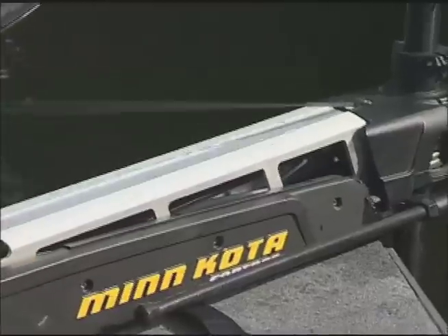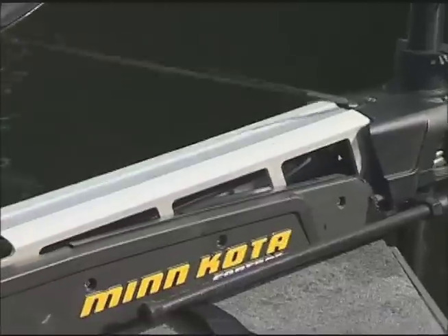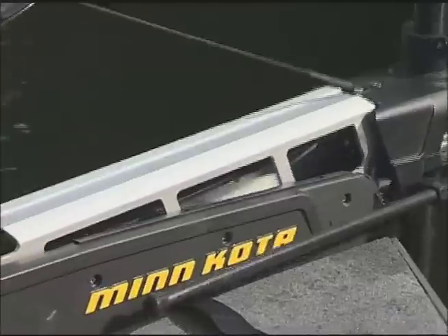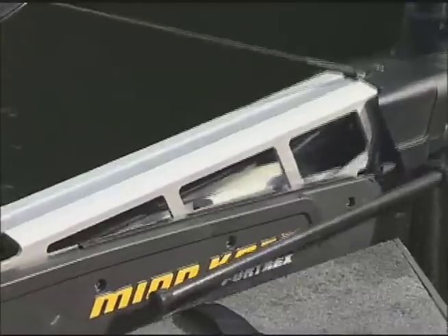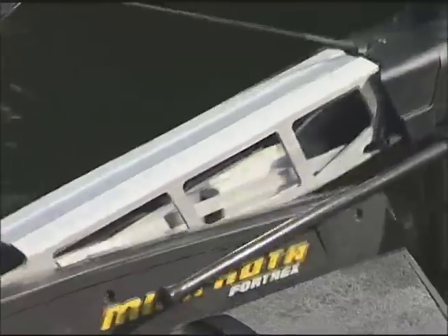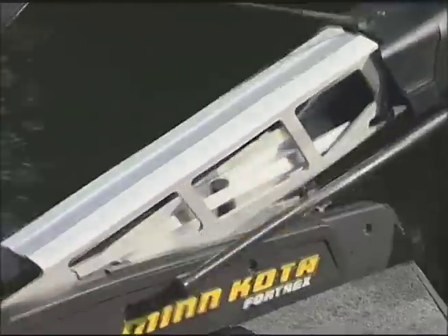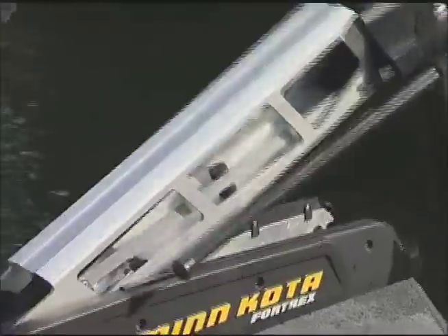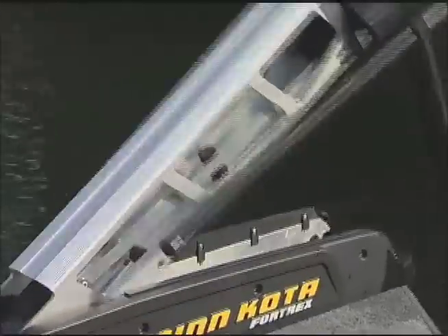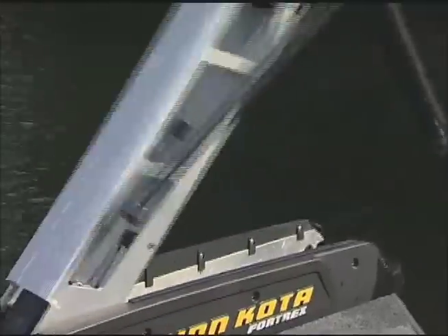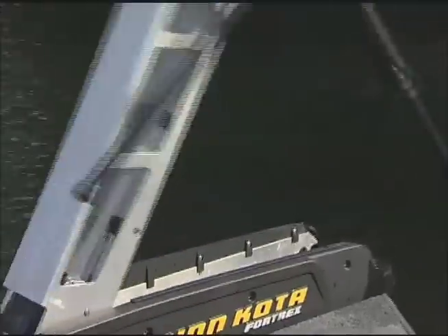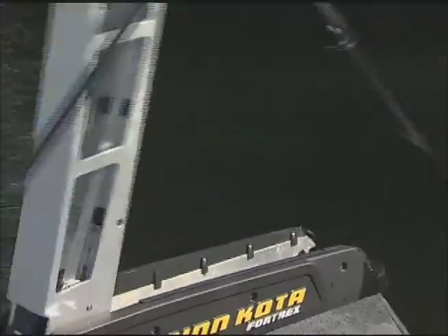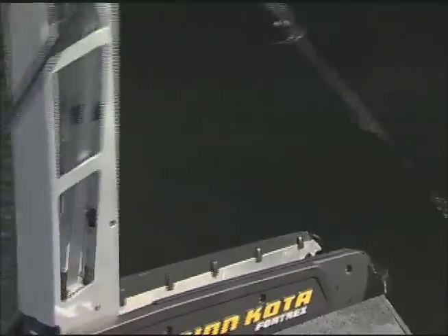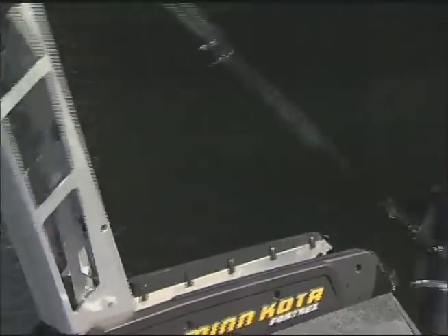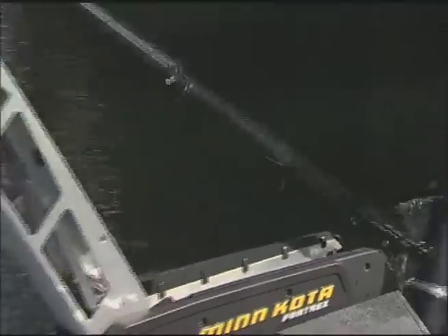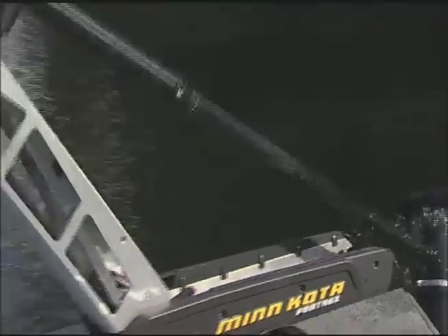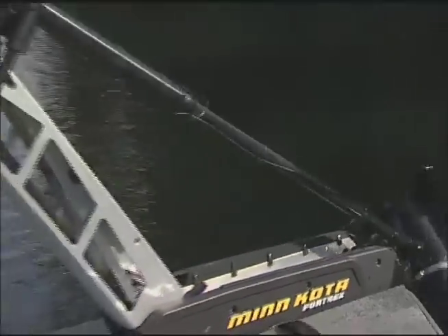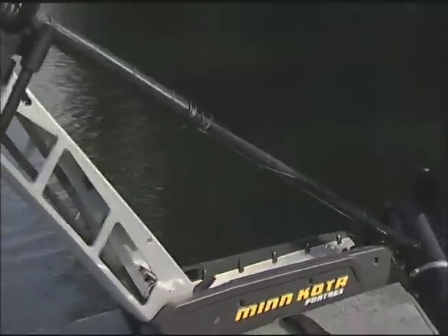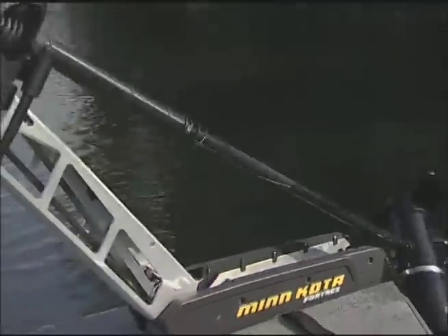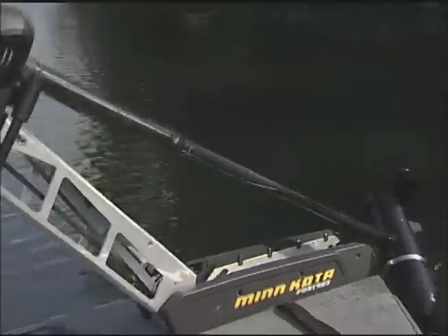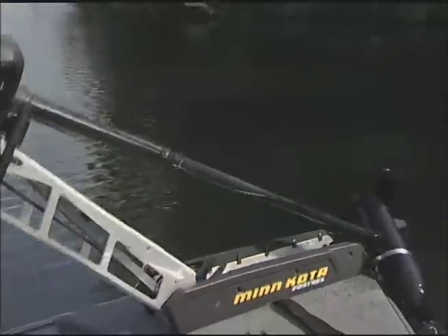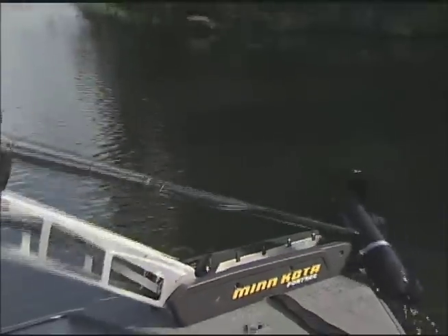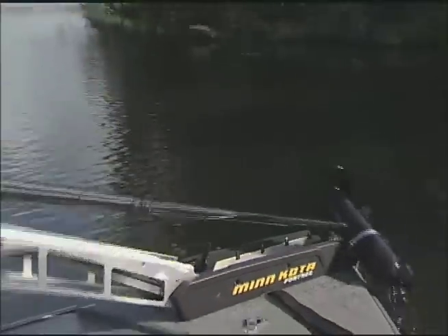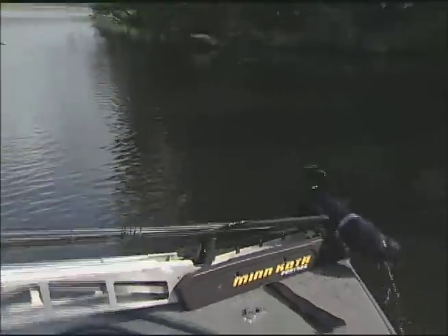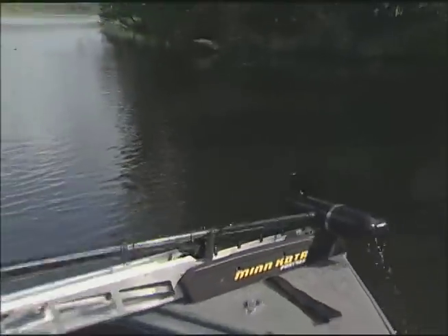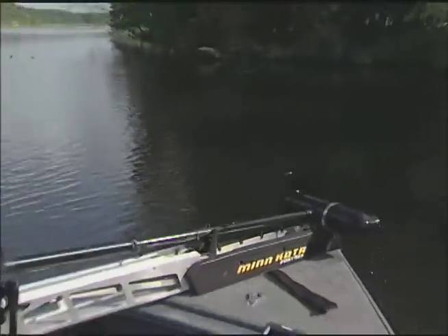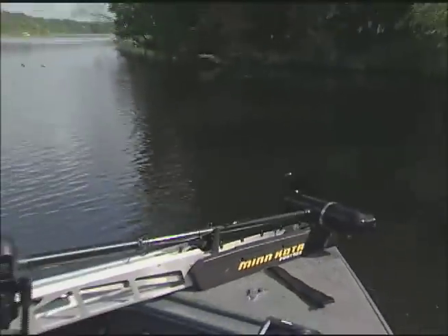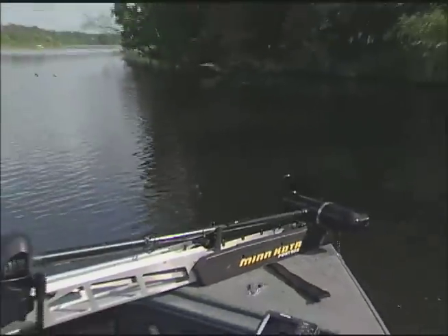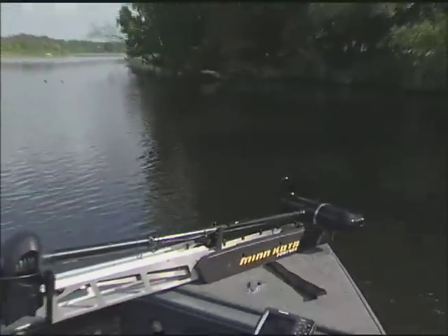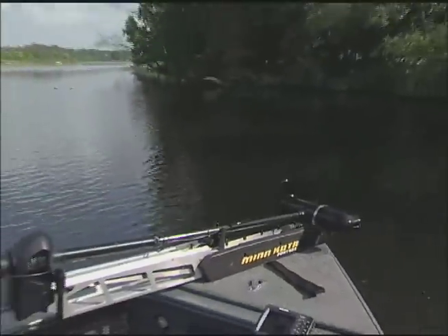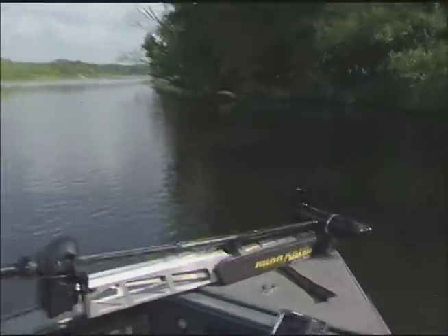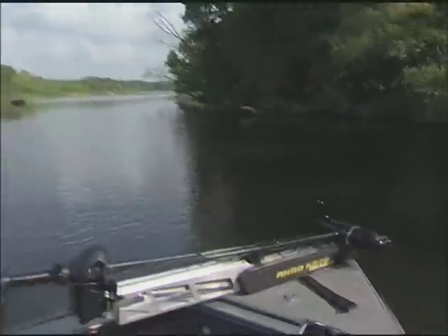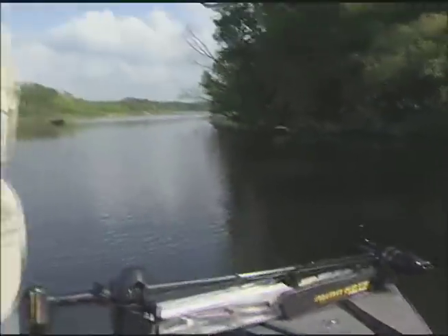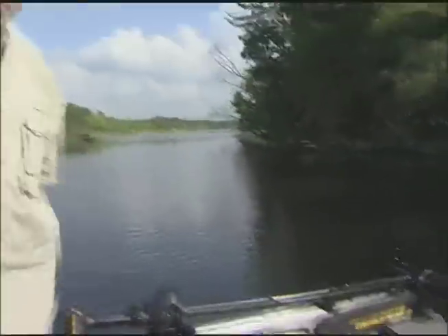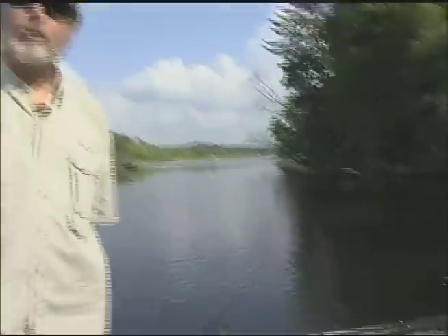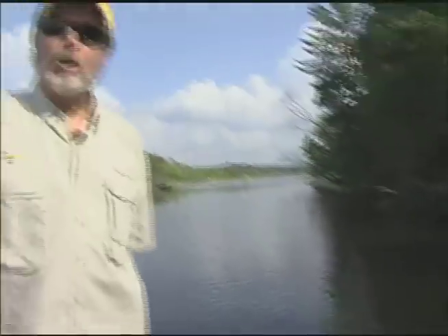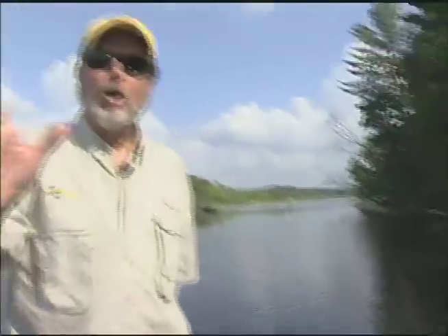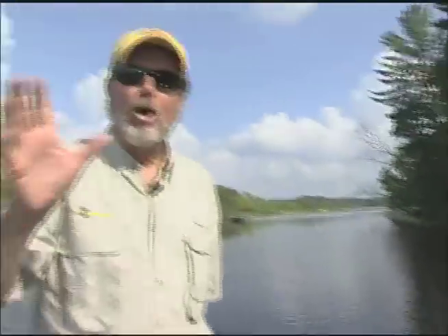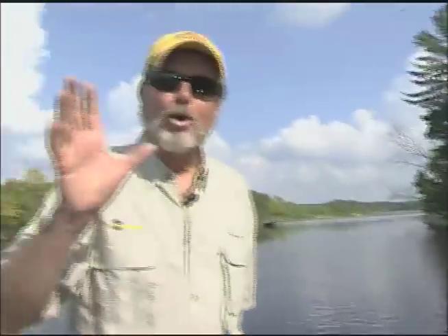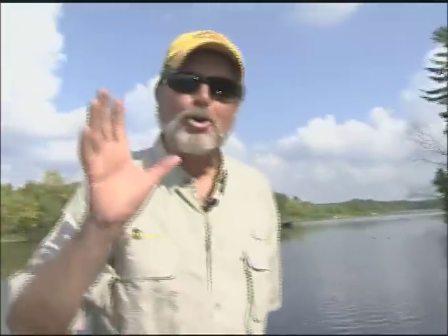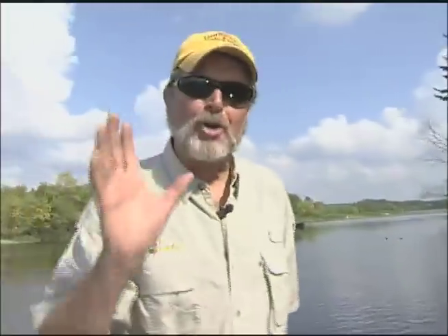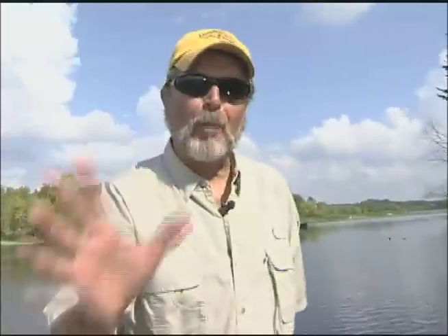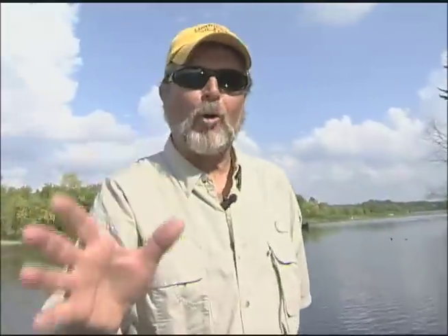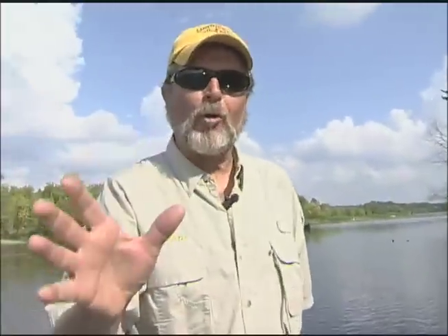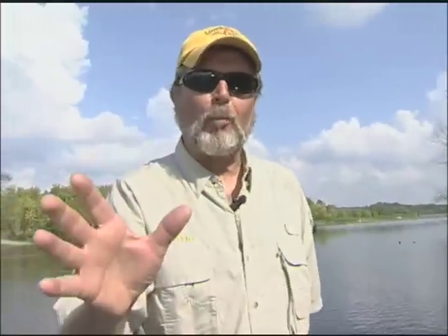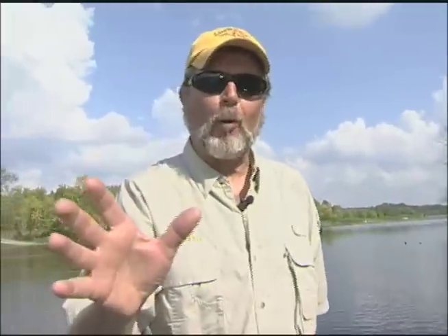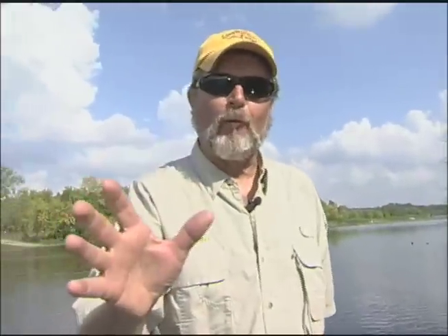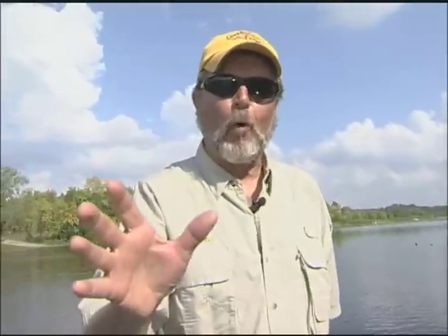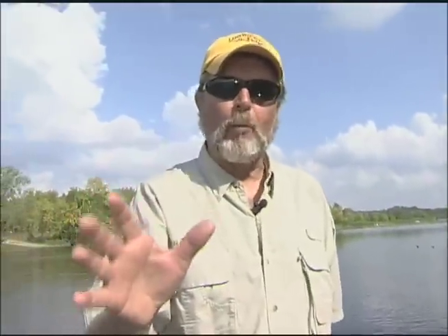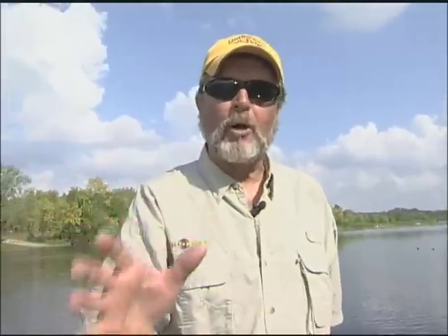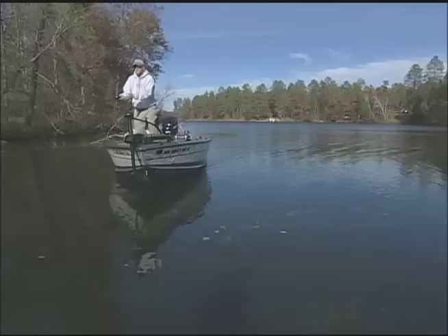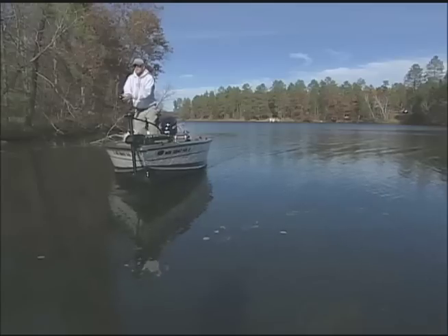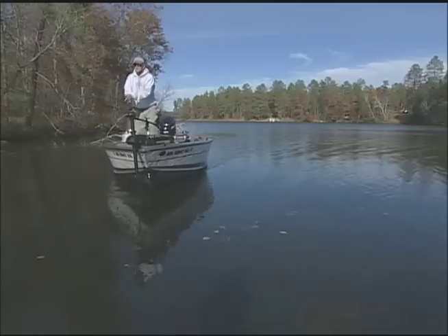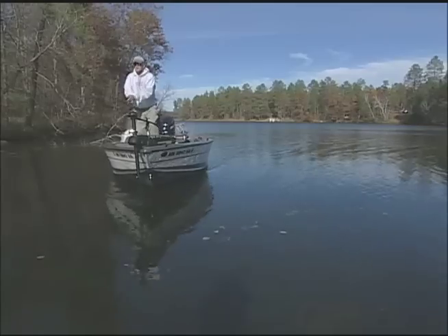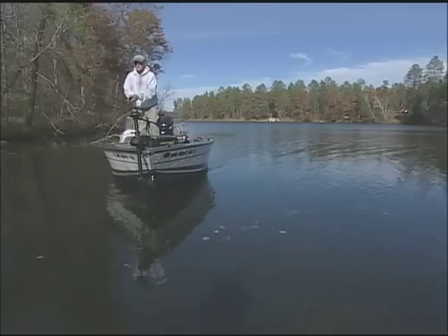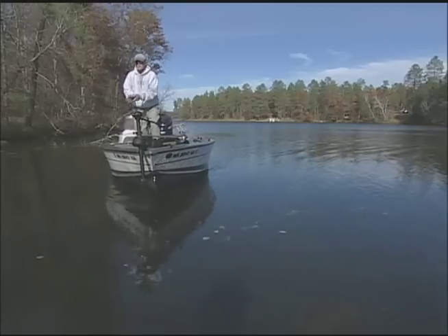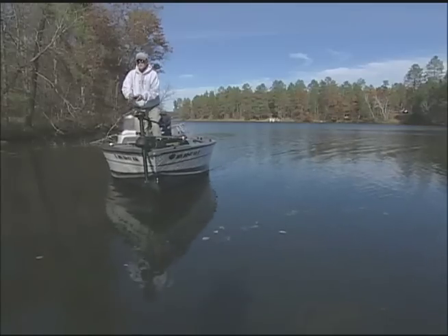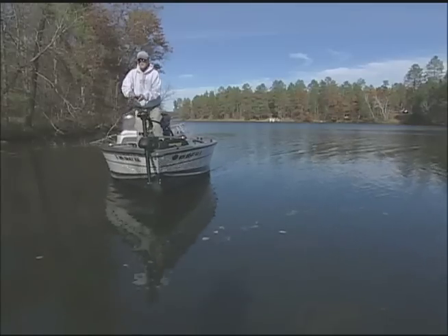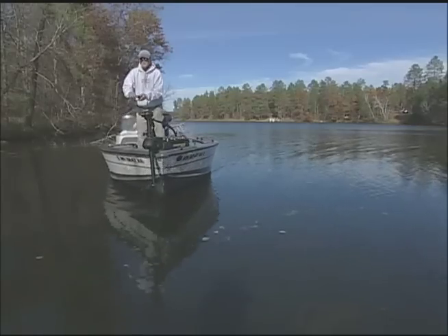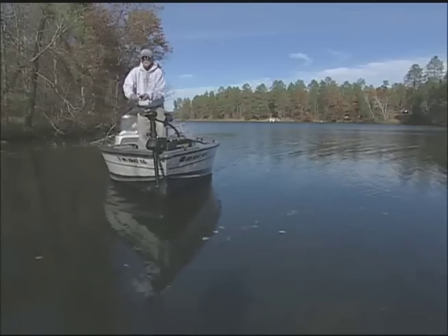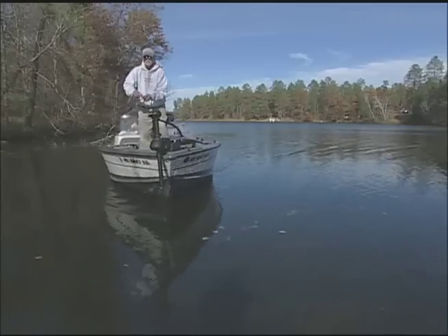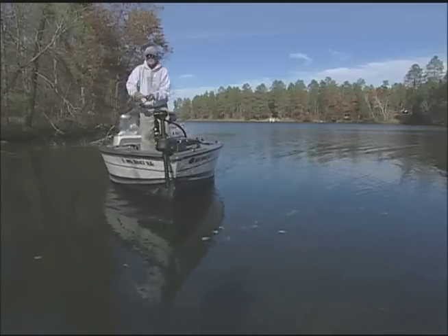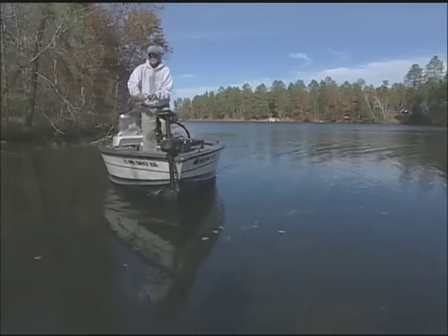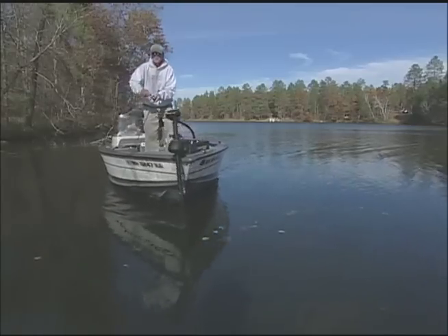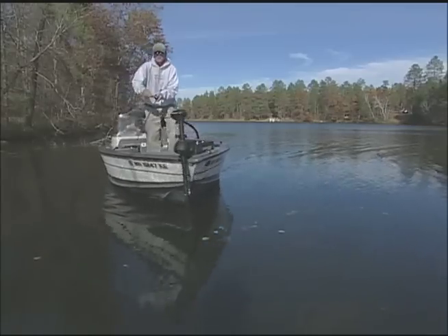It has less weight, more strength, and half the effort. Double the performance. Minn Kota 4trex — built to last.